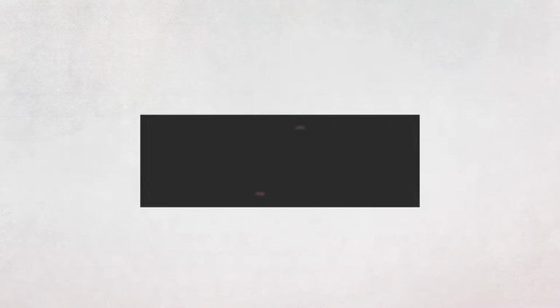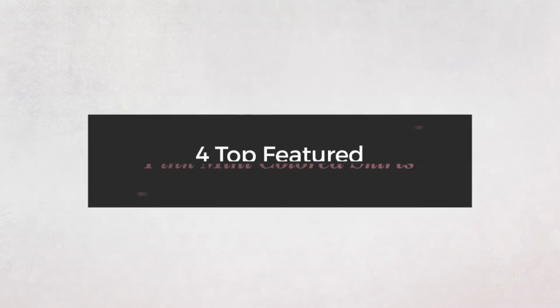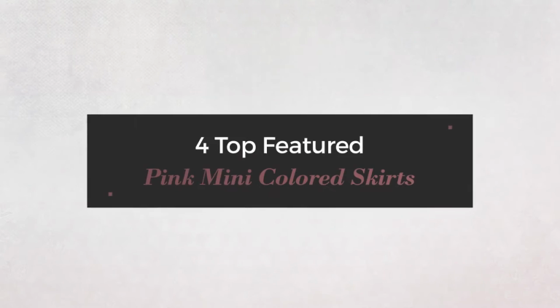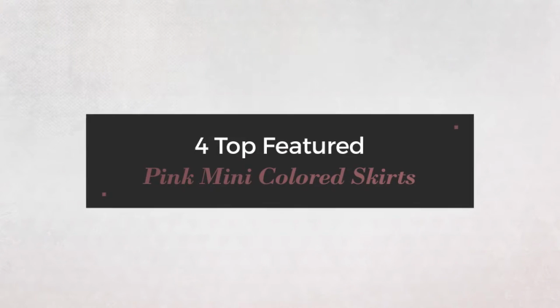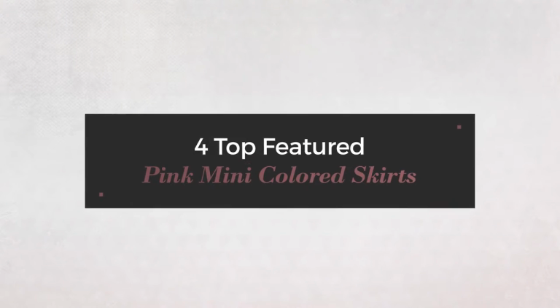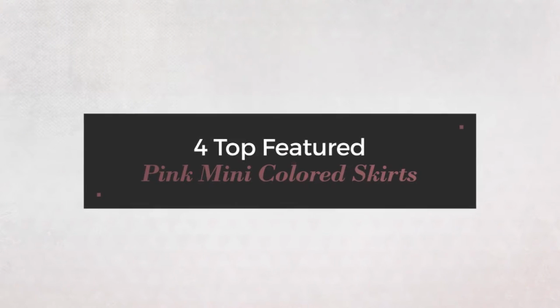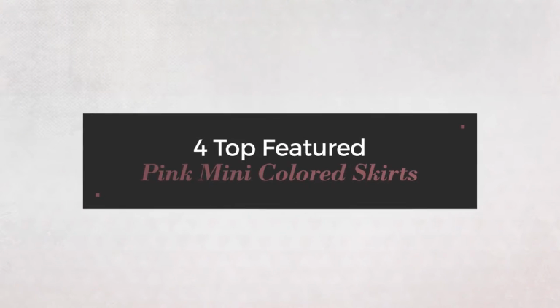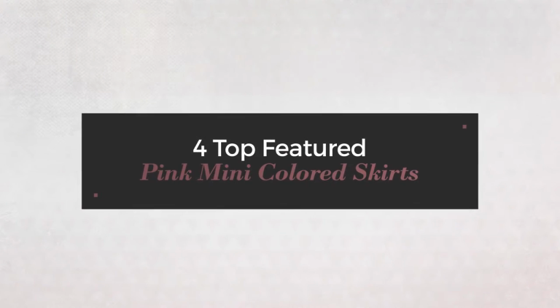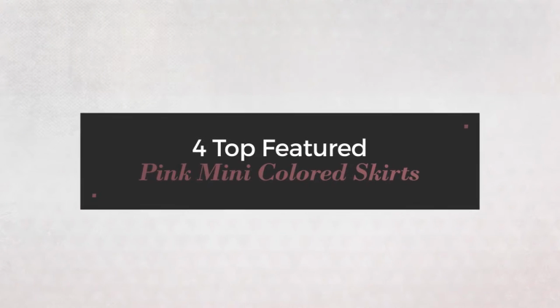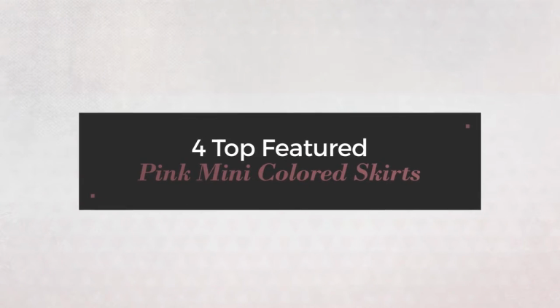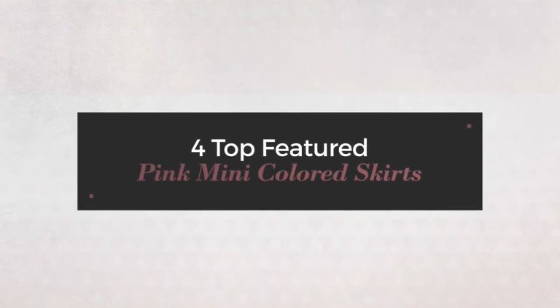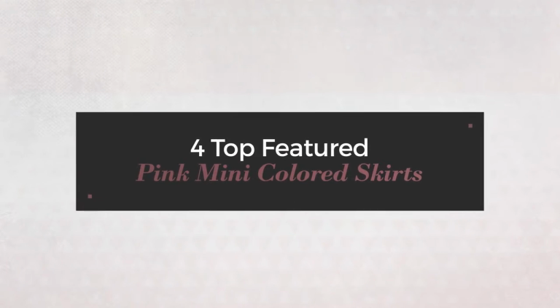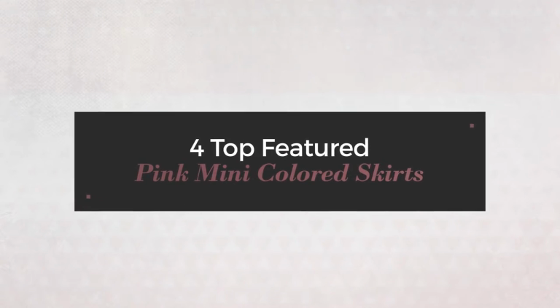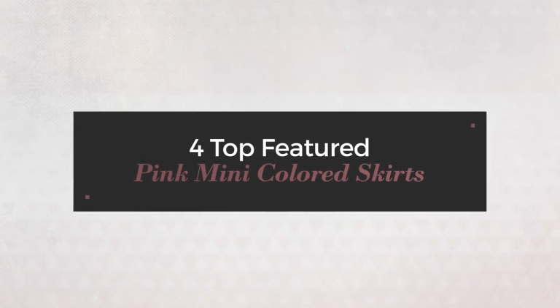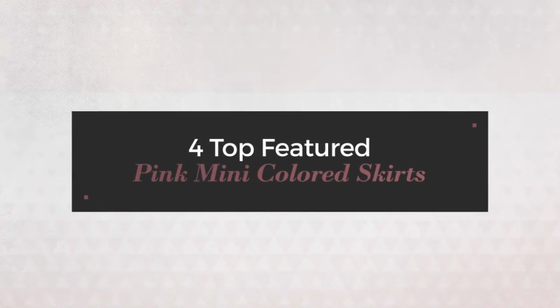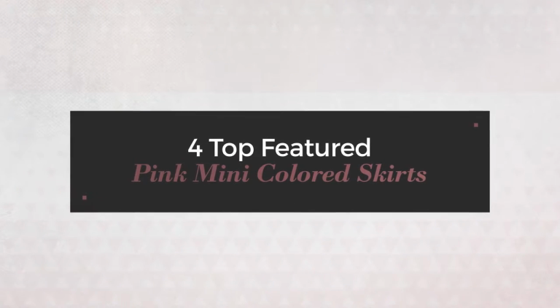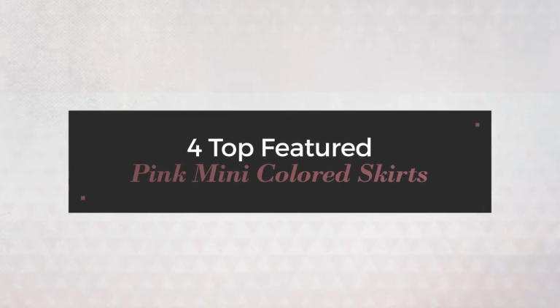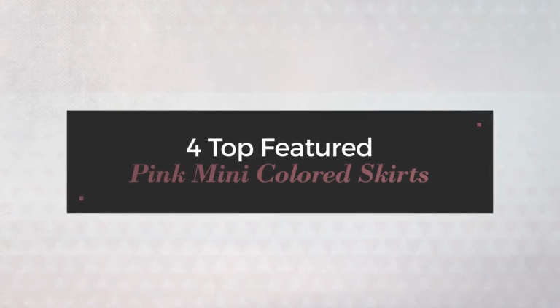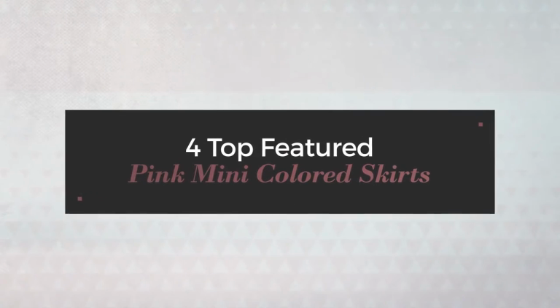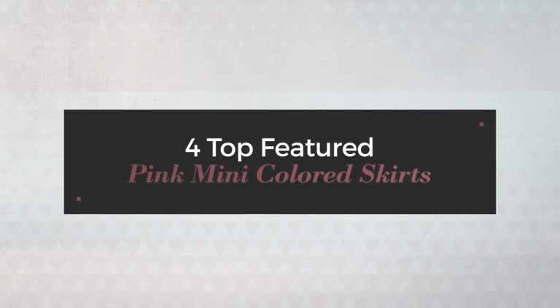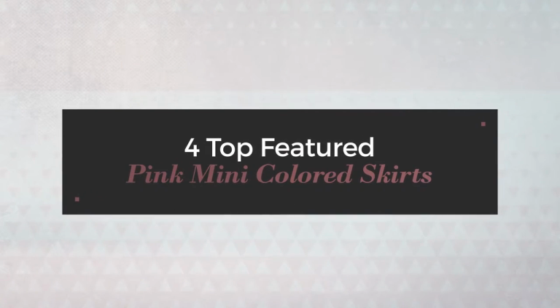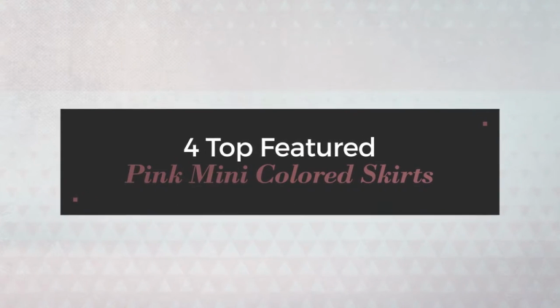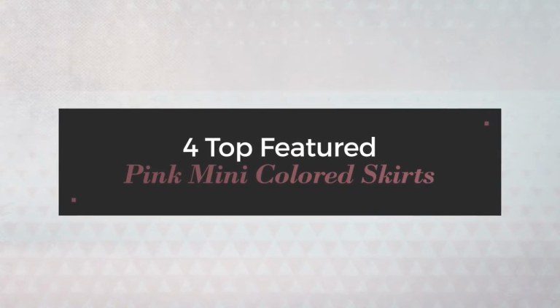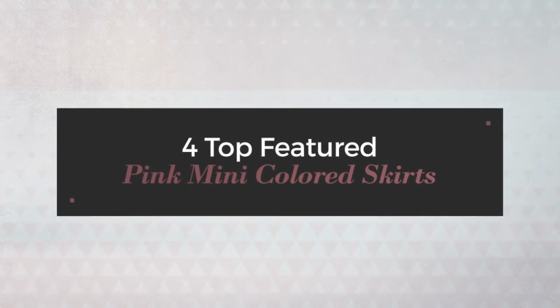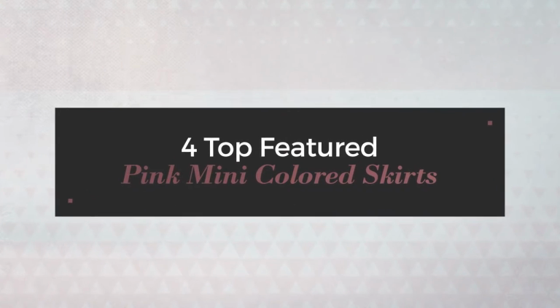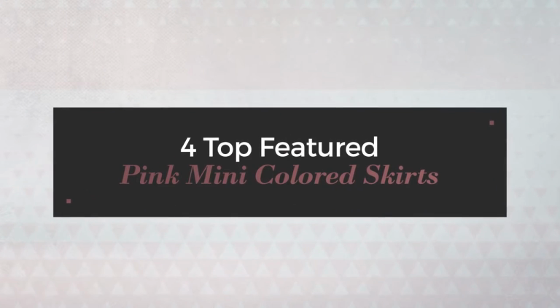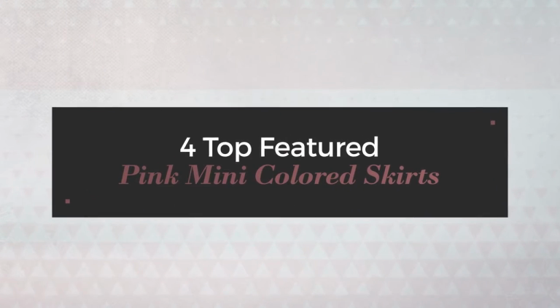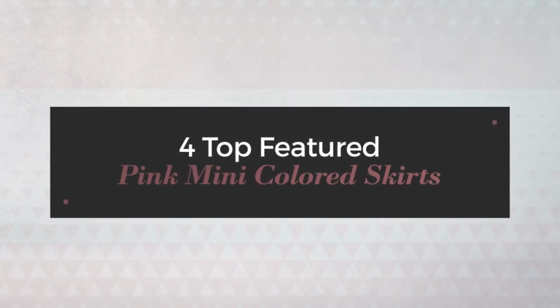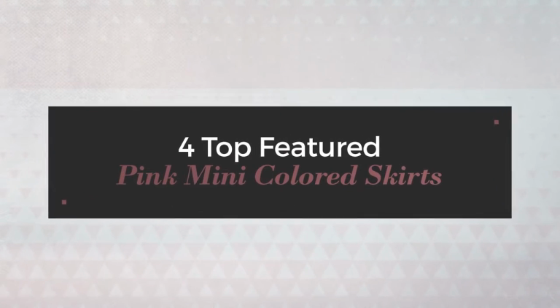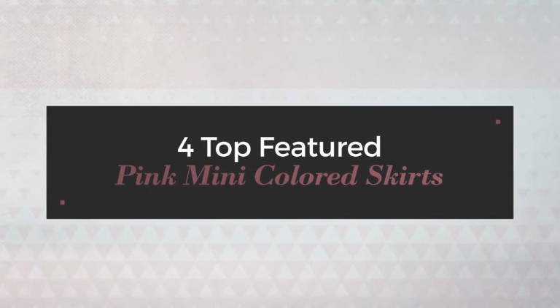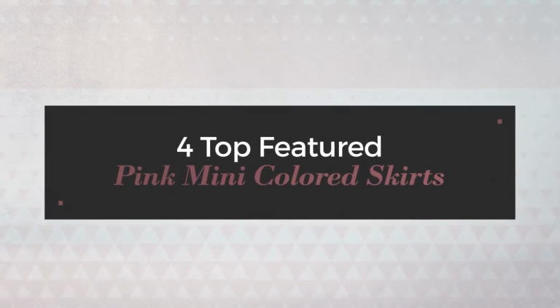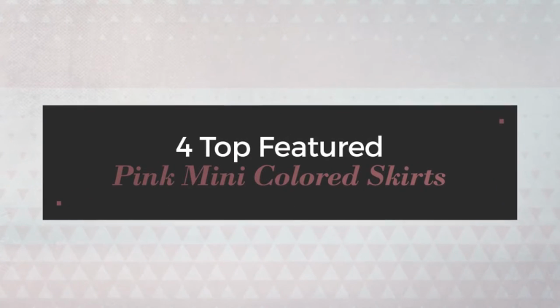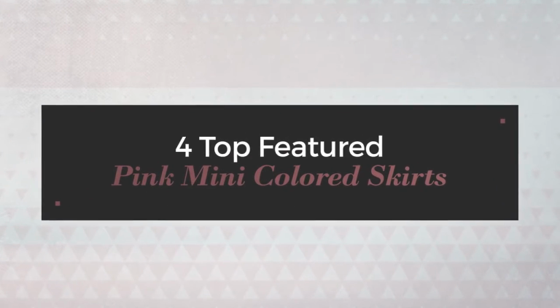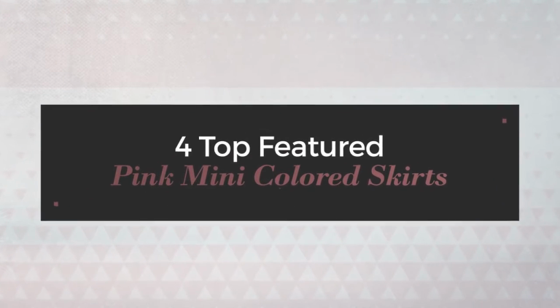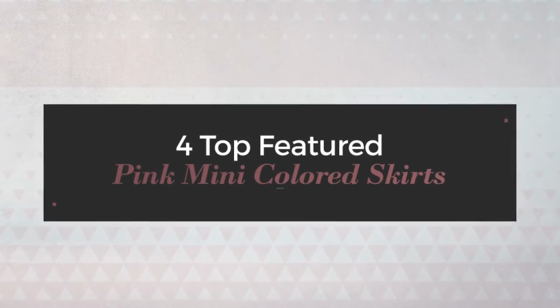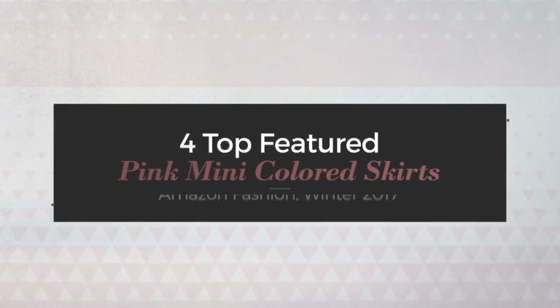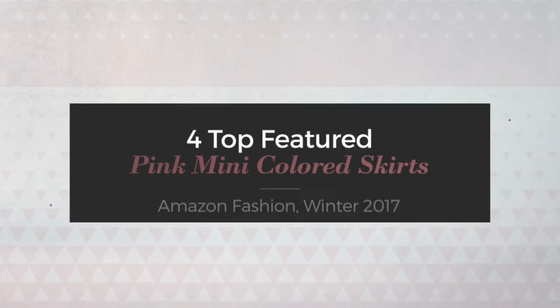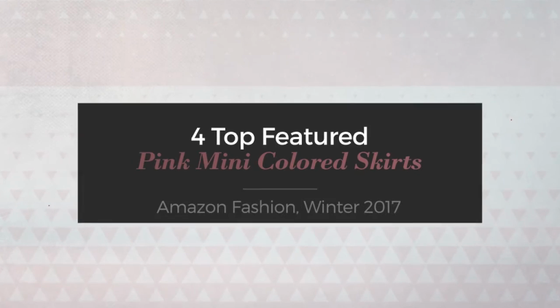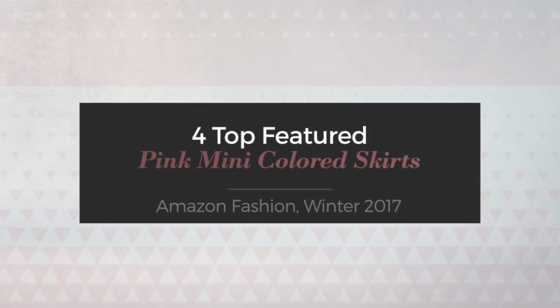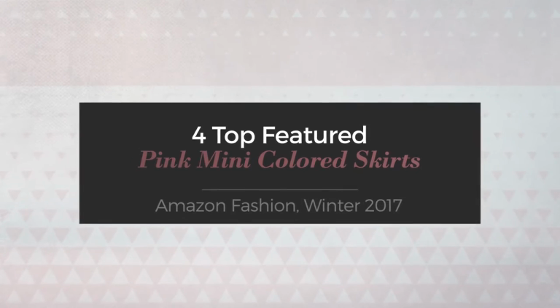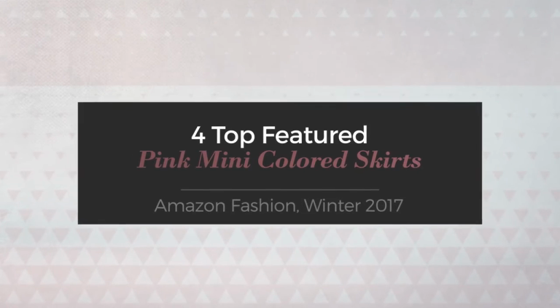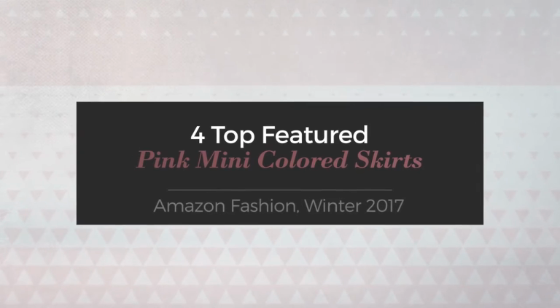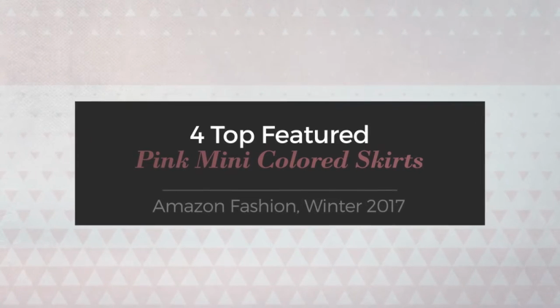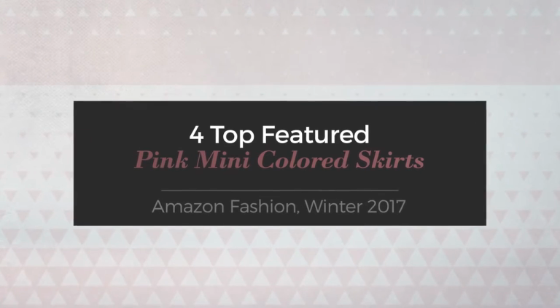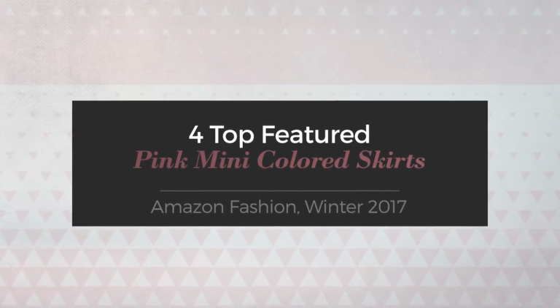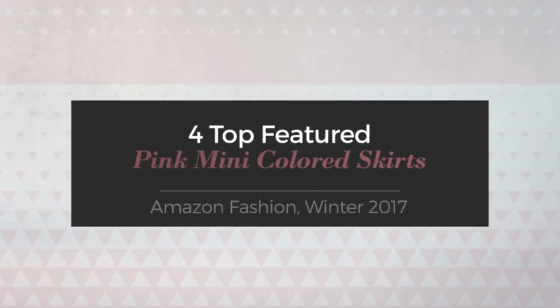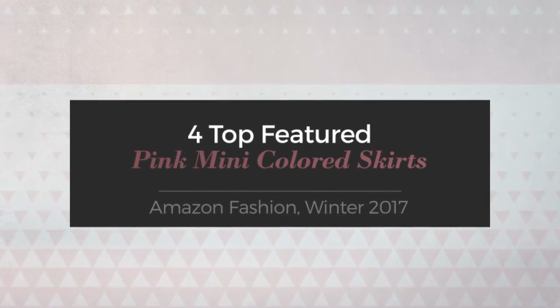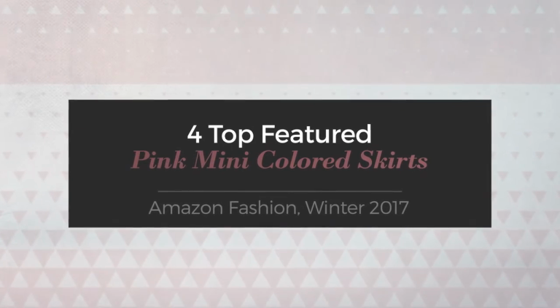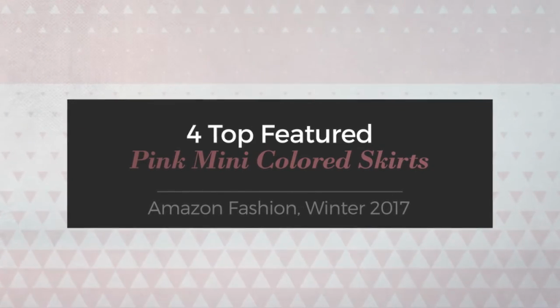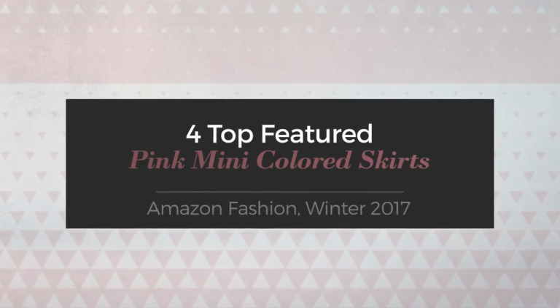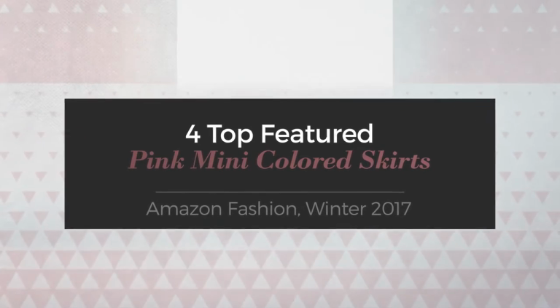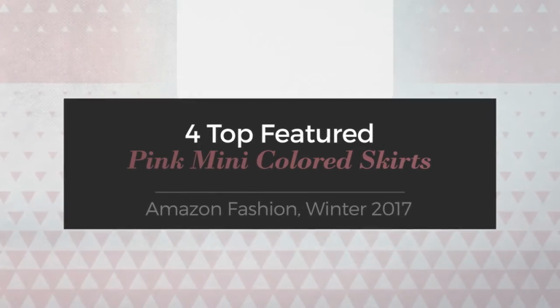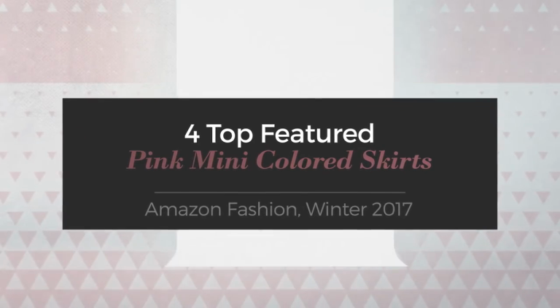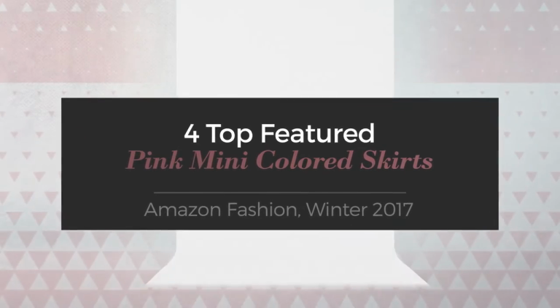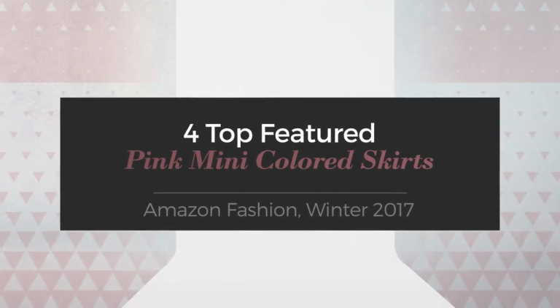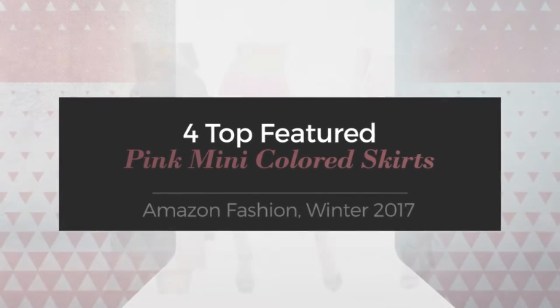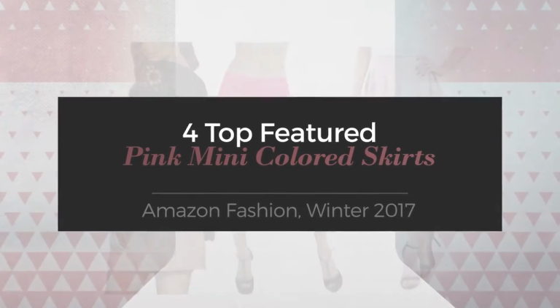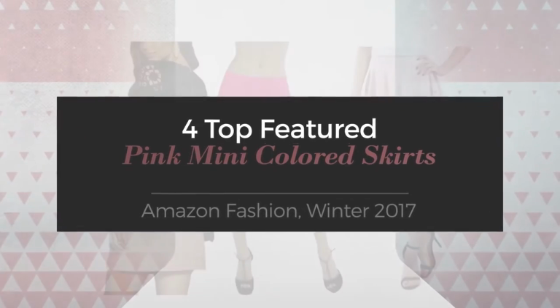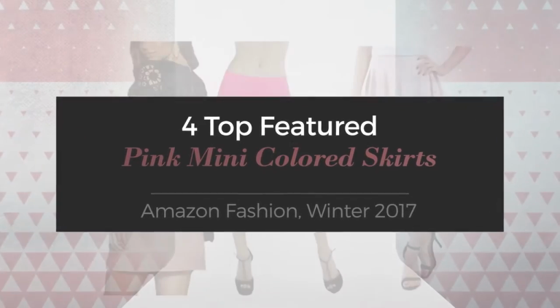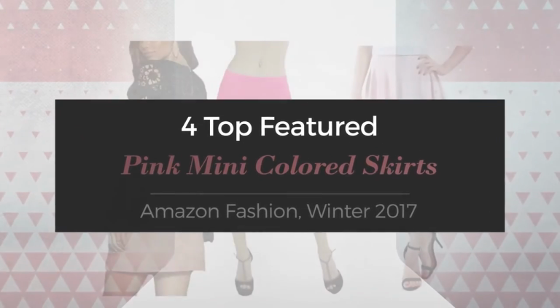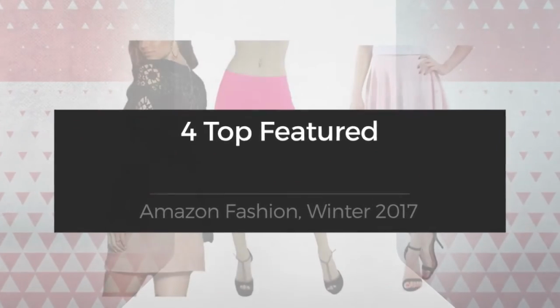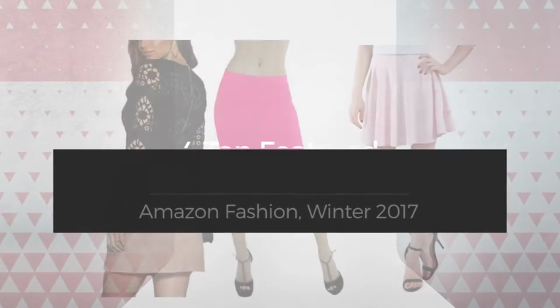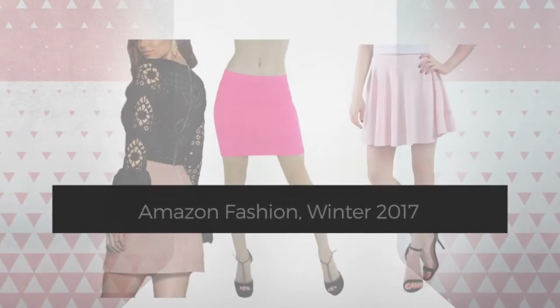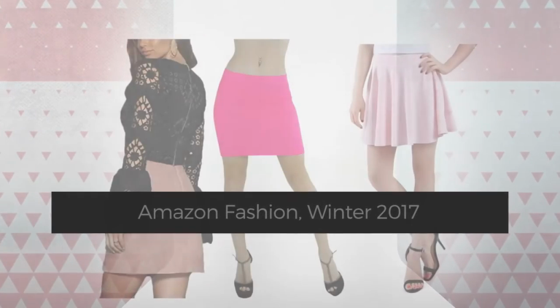4 Top Featured Pink Mini Colored Skirts. Amazon Fashion, Winter 2017.